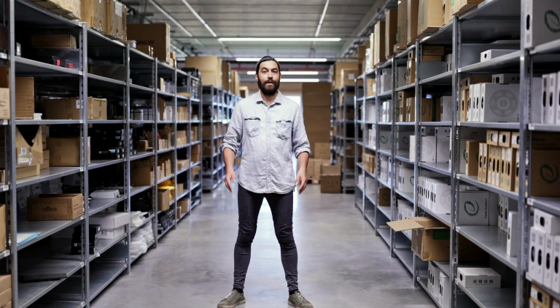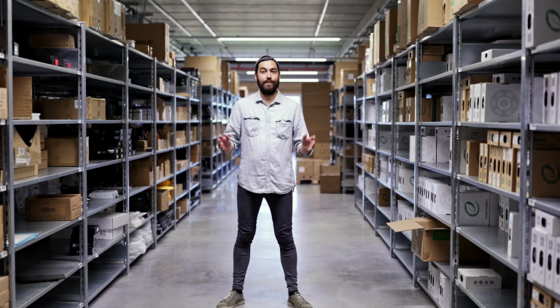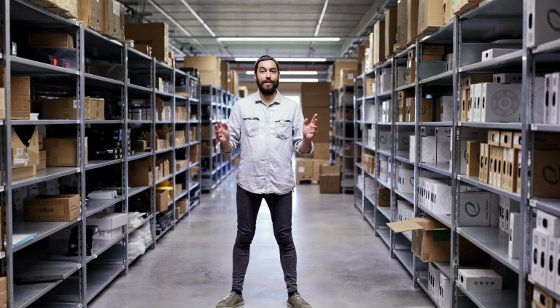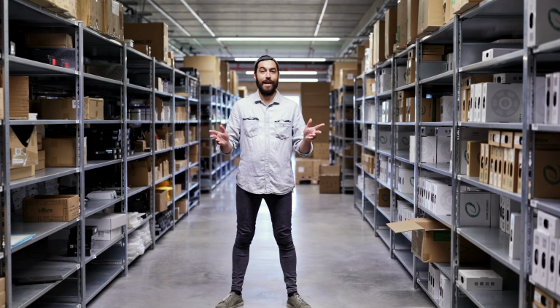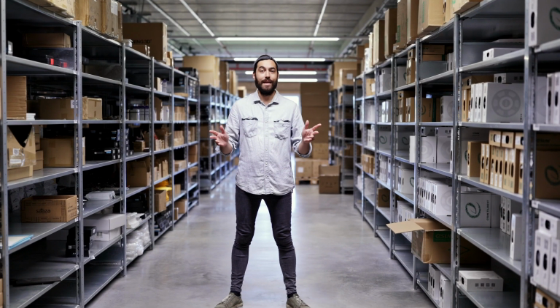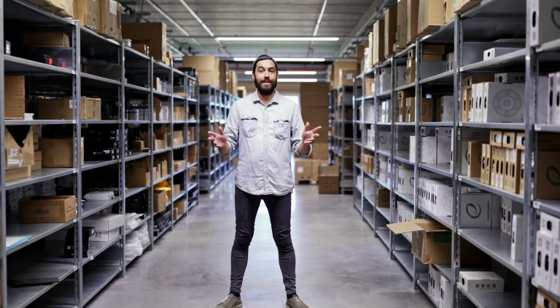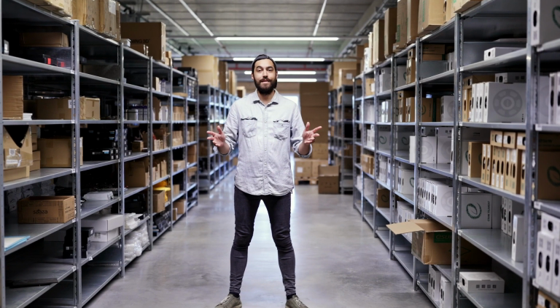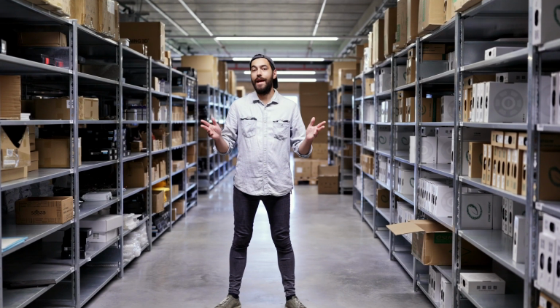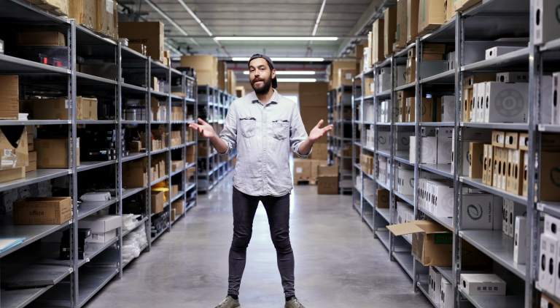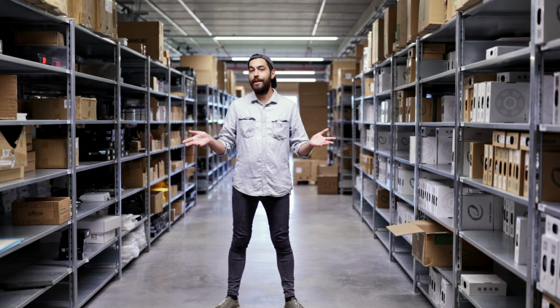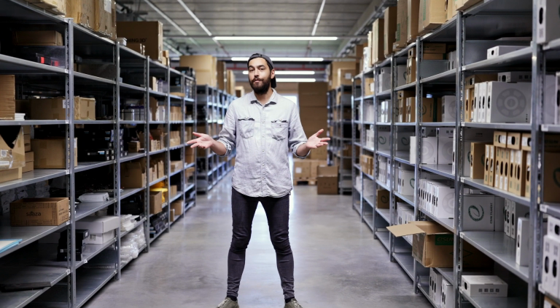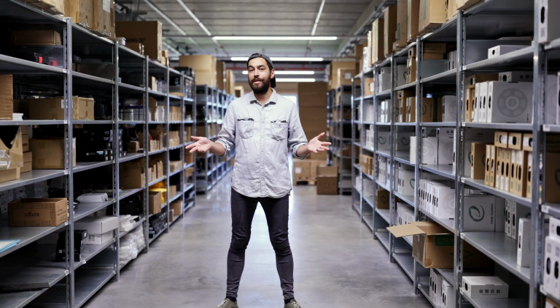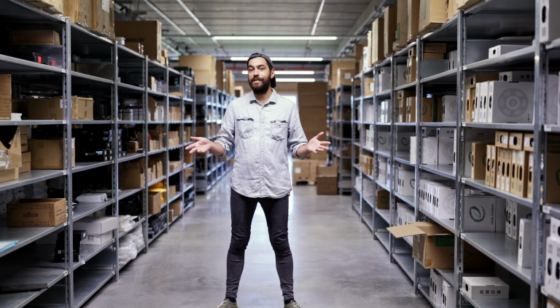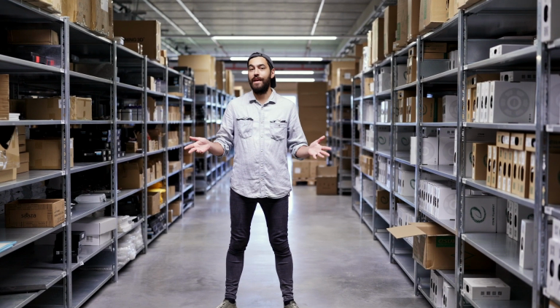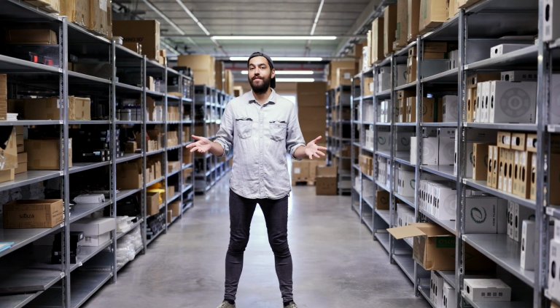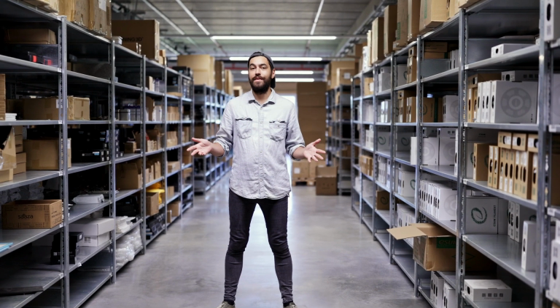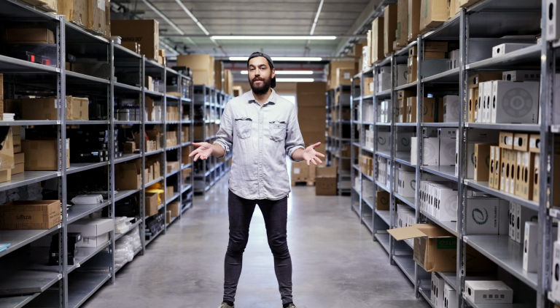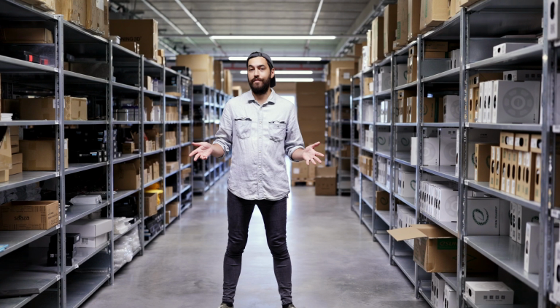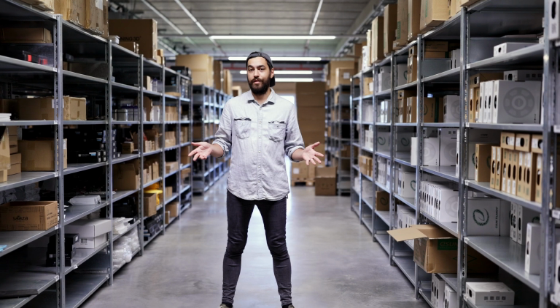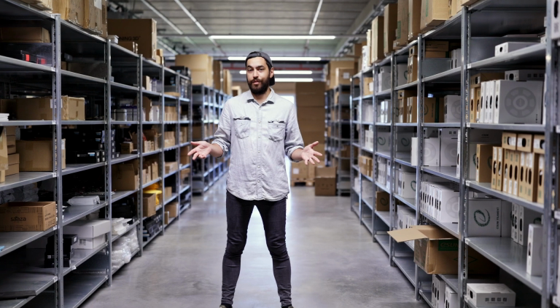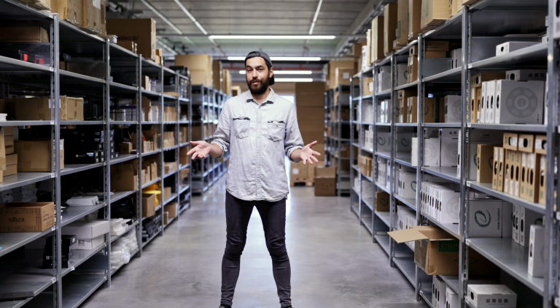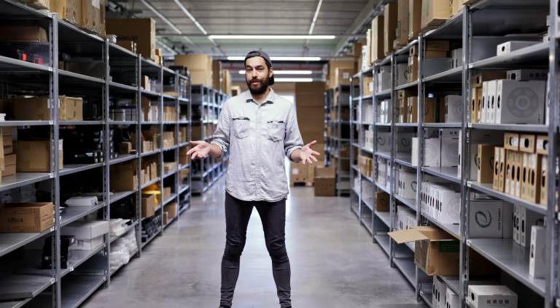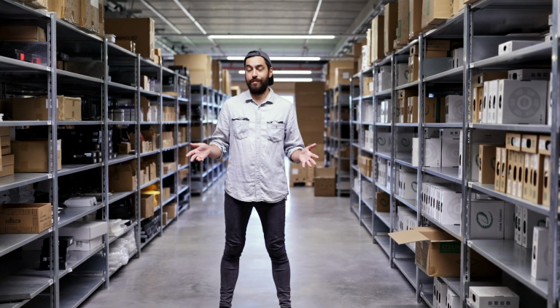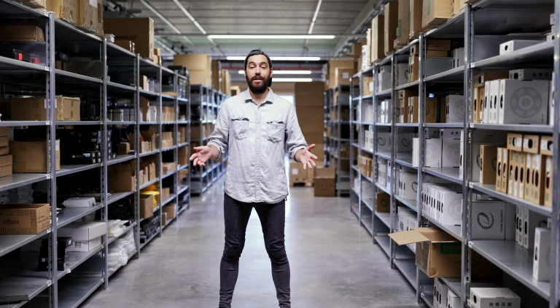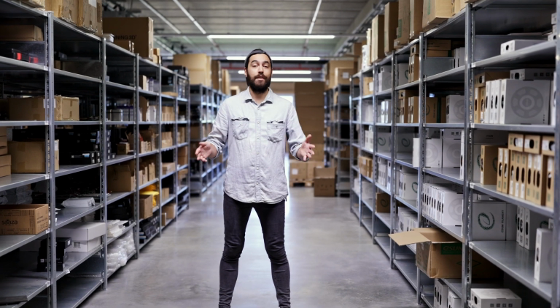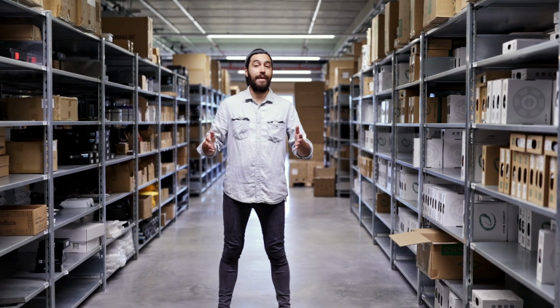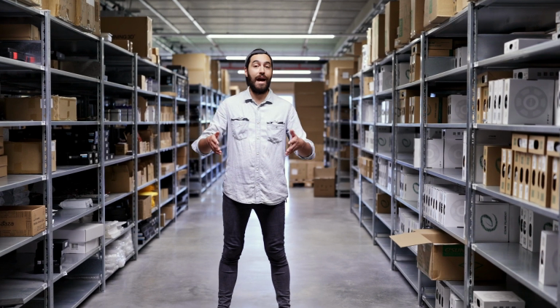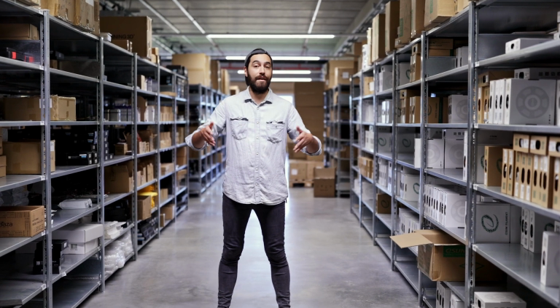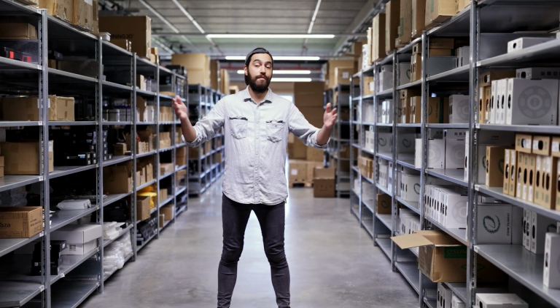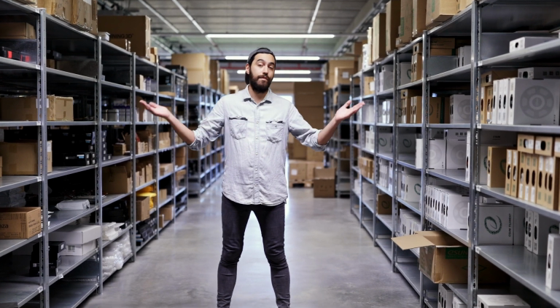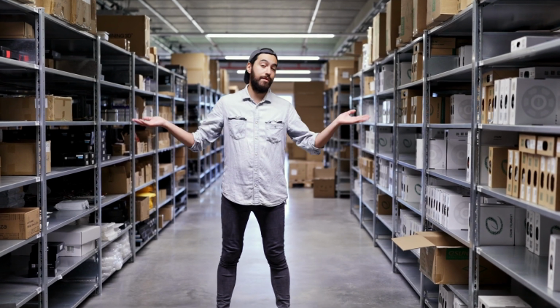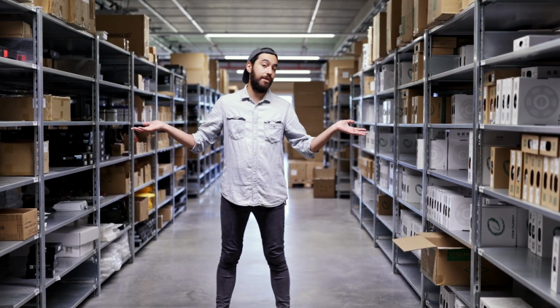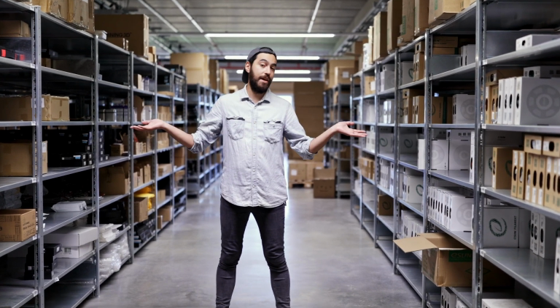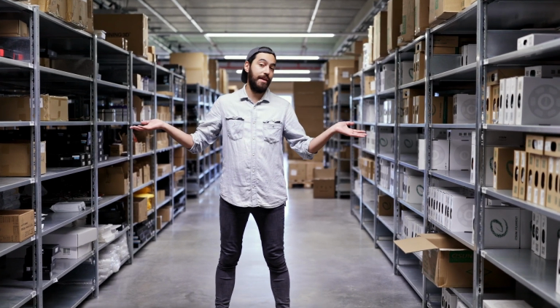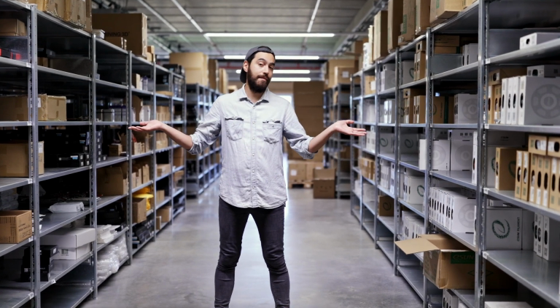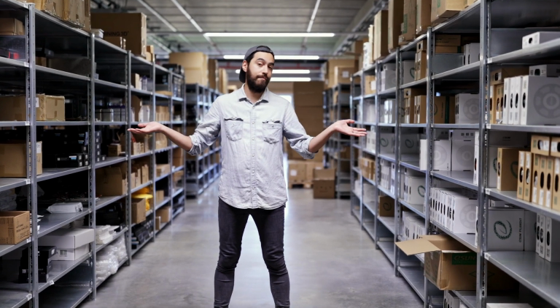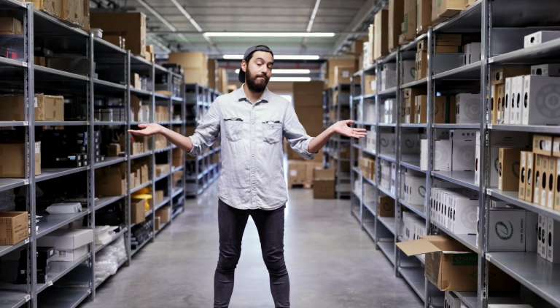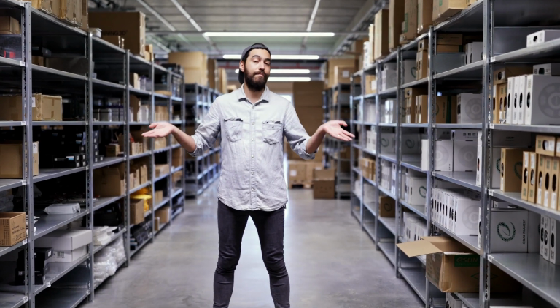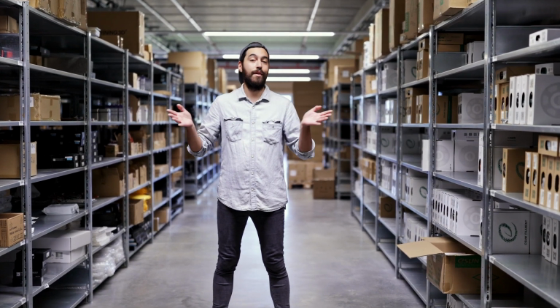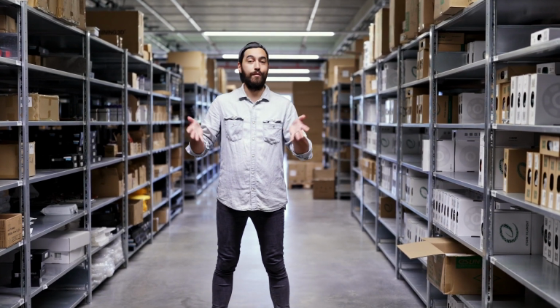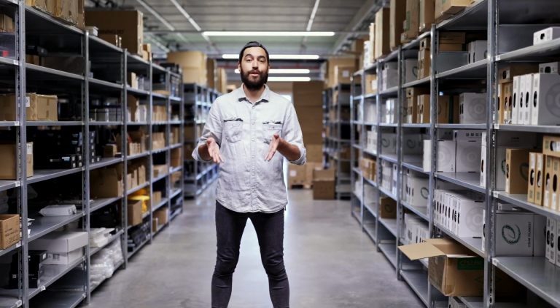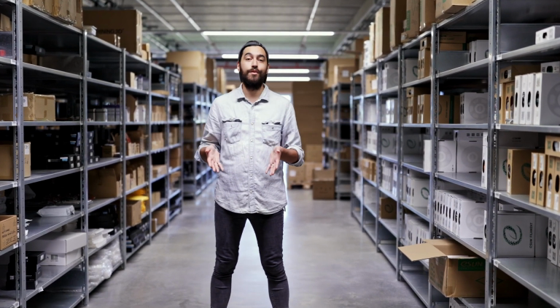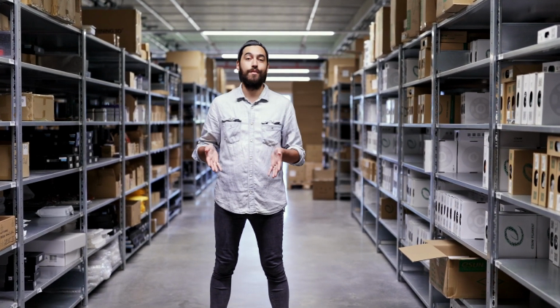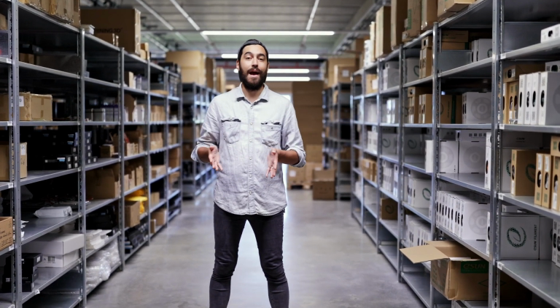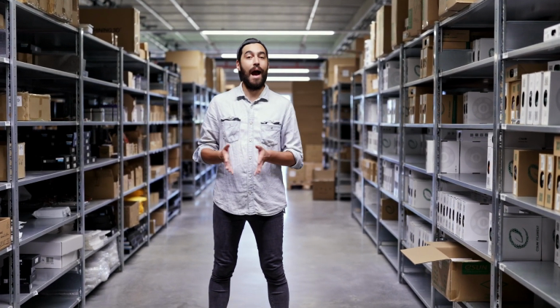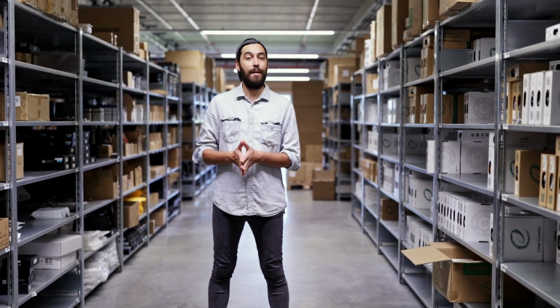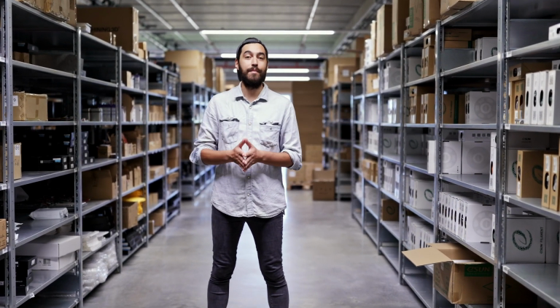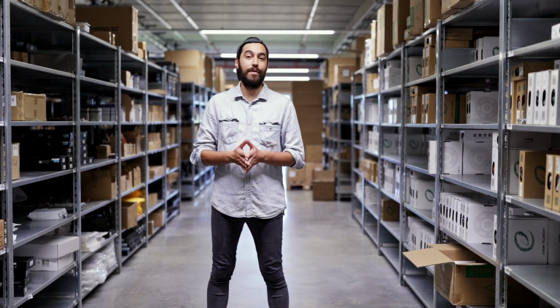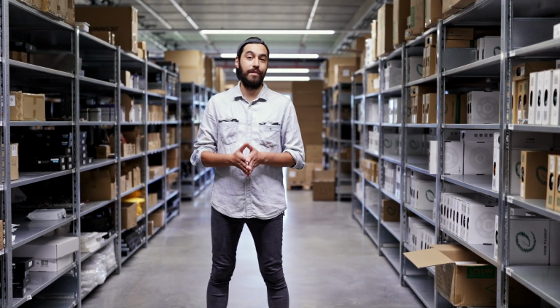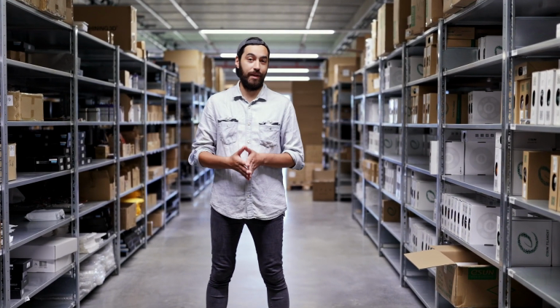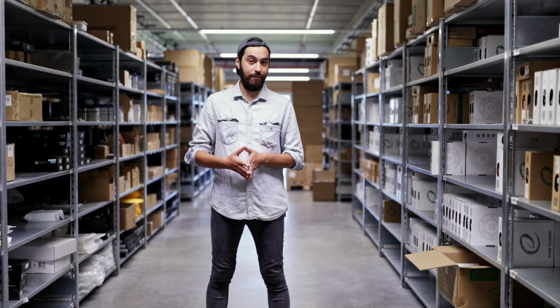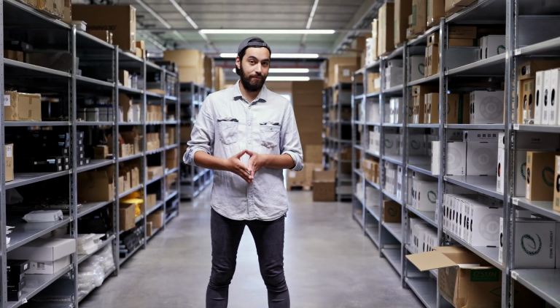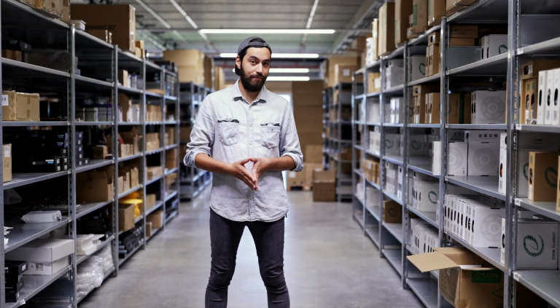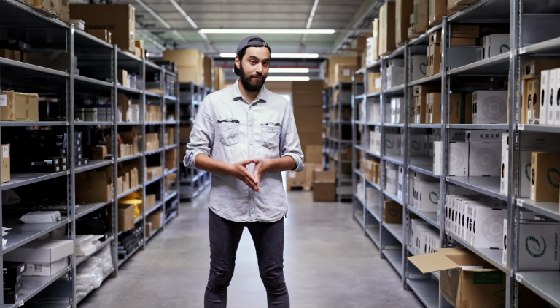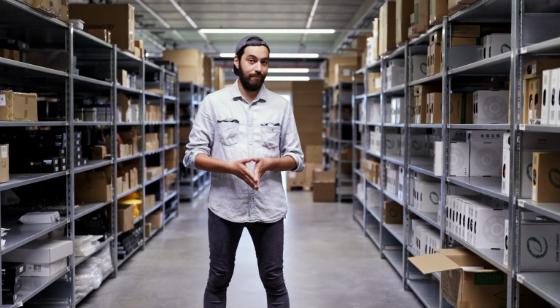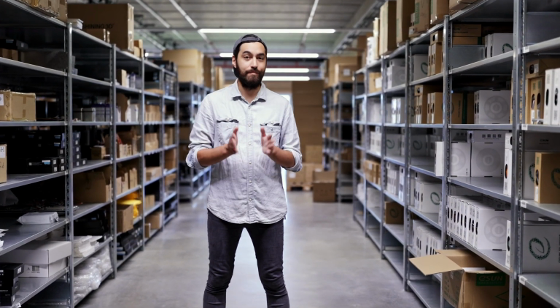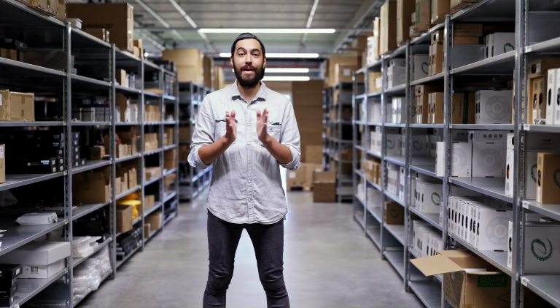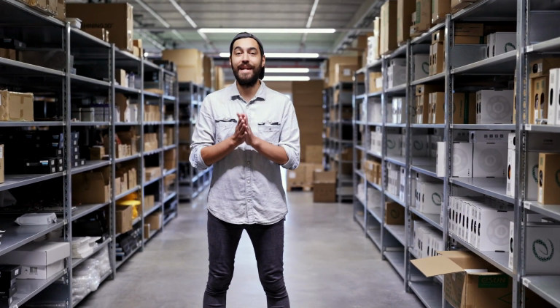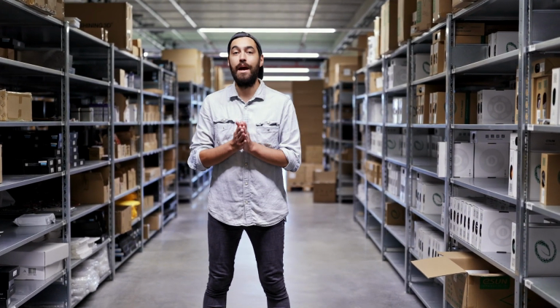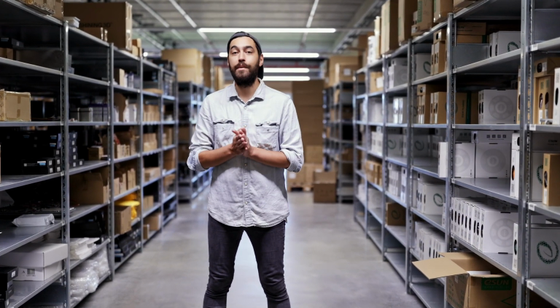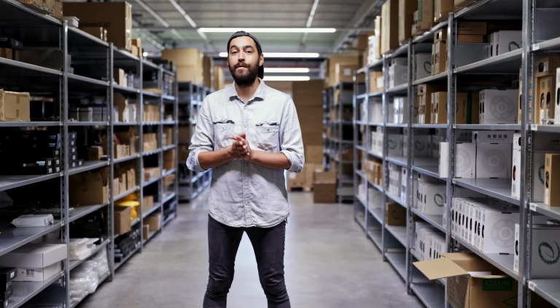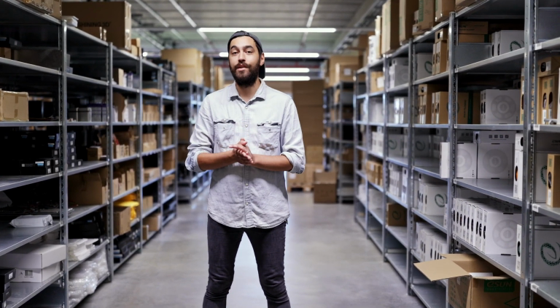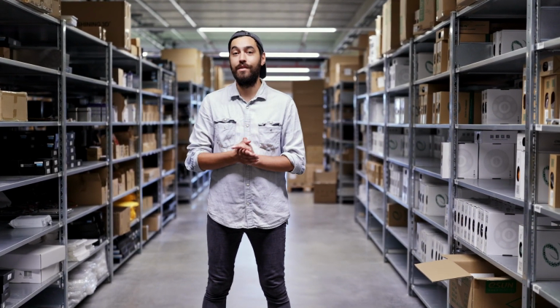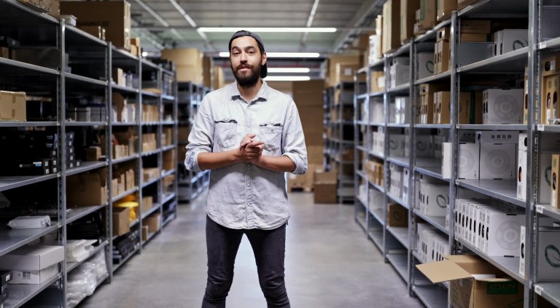Today is Anycubic's 7th anniversary, and on behalf of 3DJake, I wish you a happy birthday, many happy returns, and lots of success in the future.